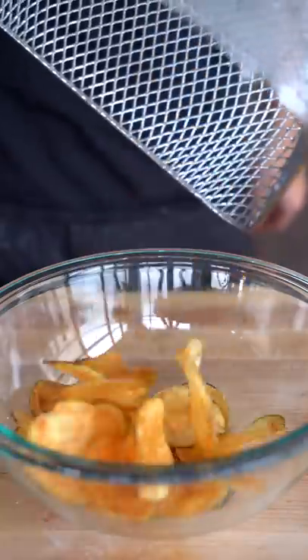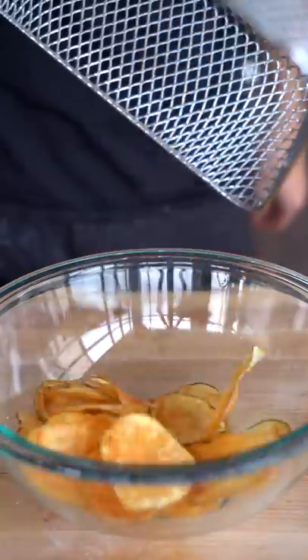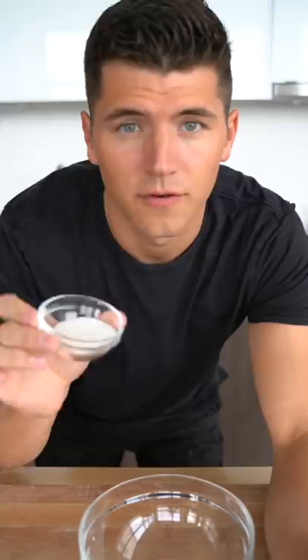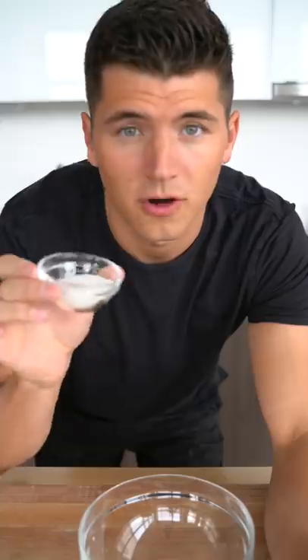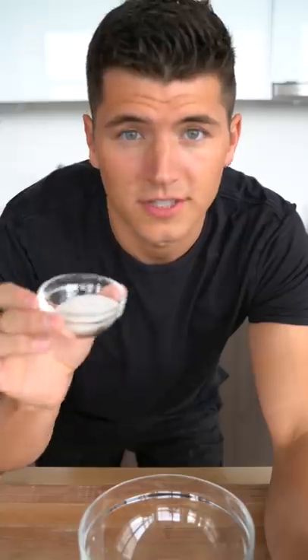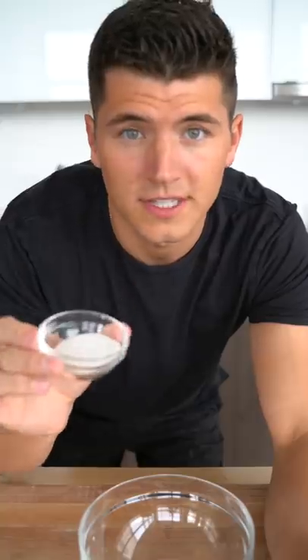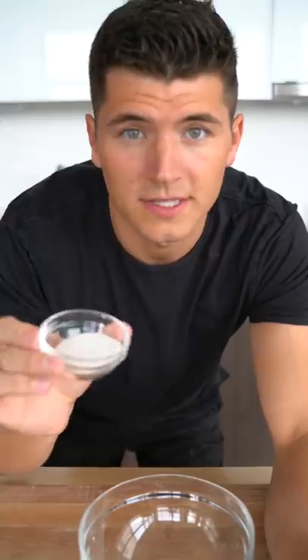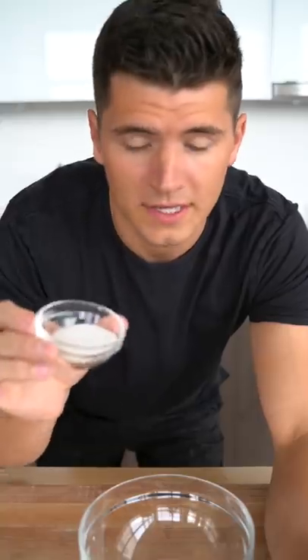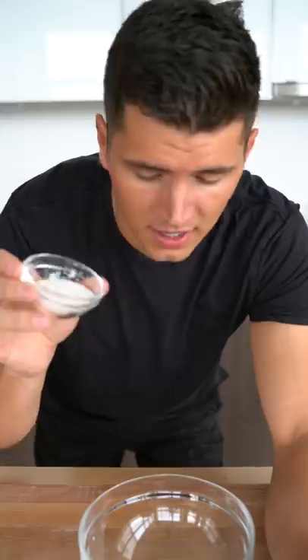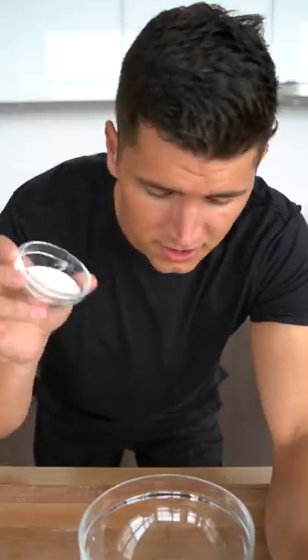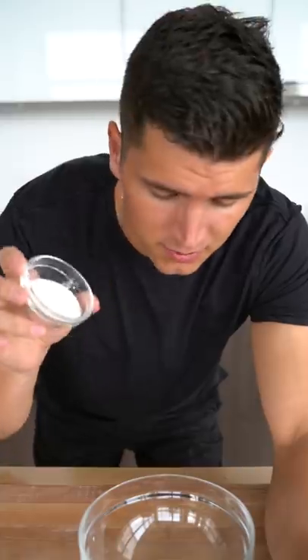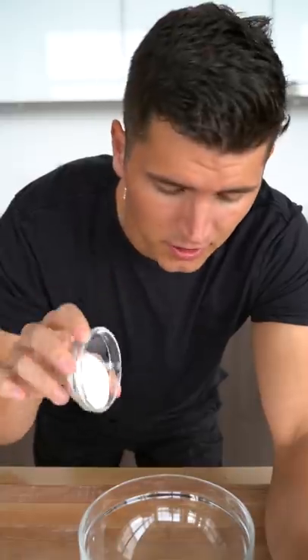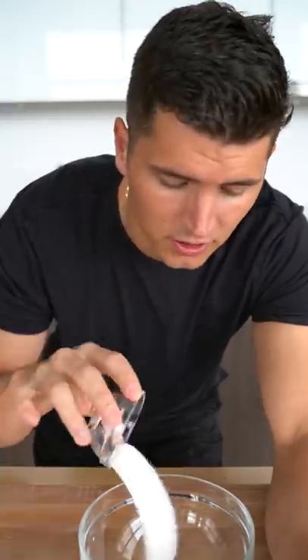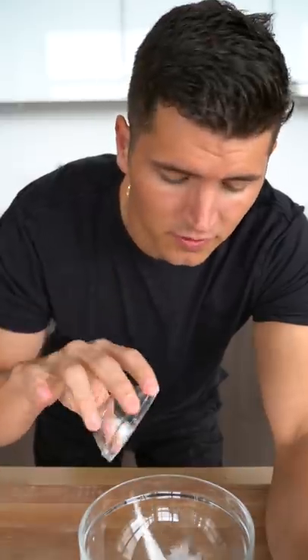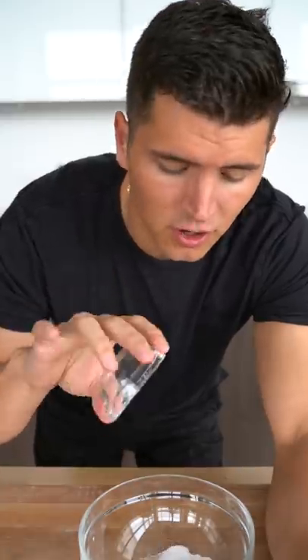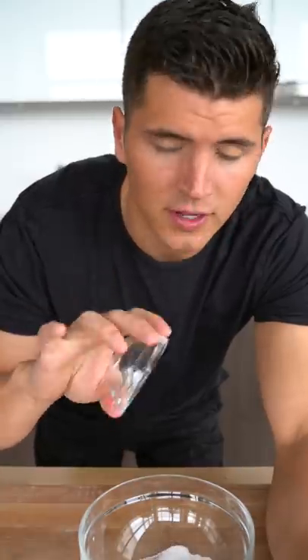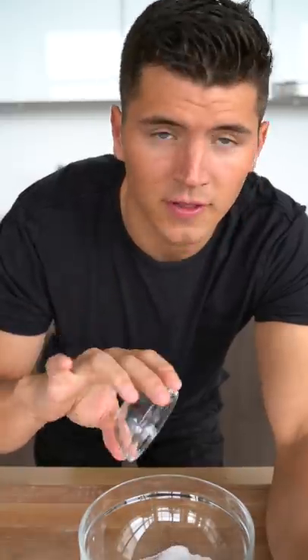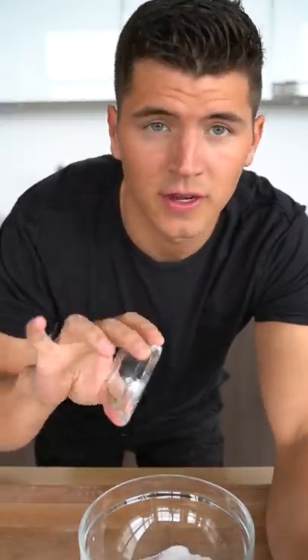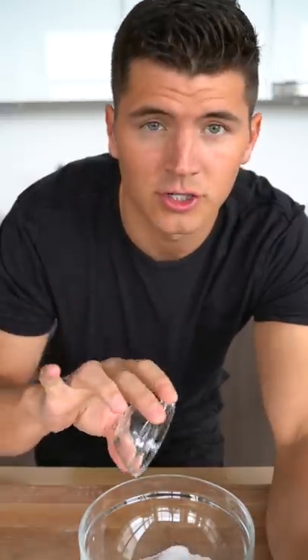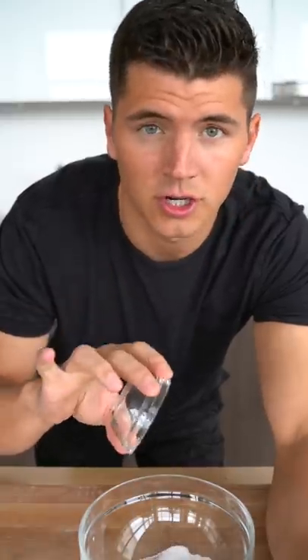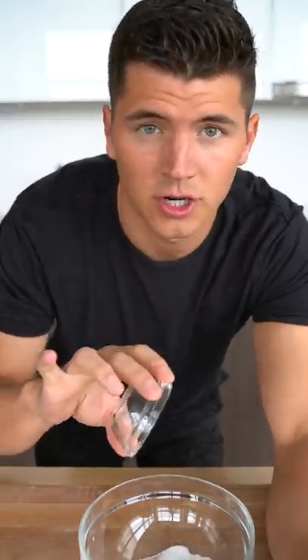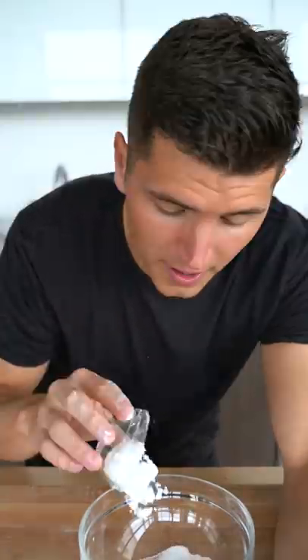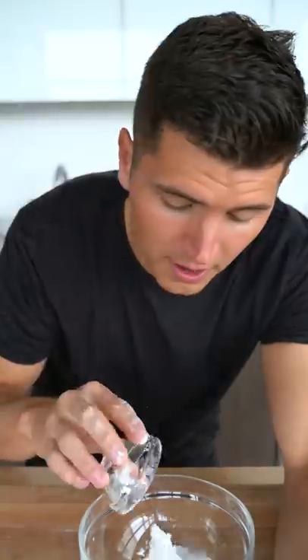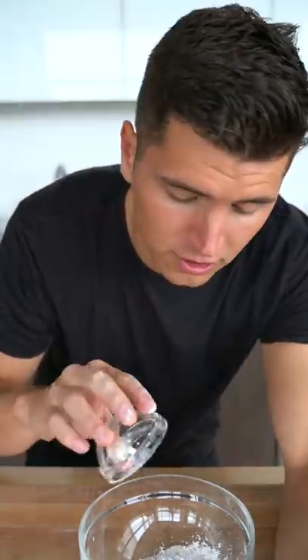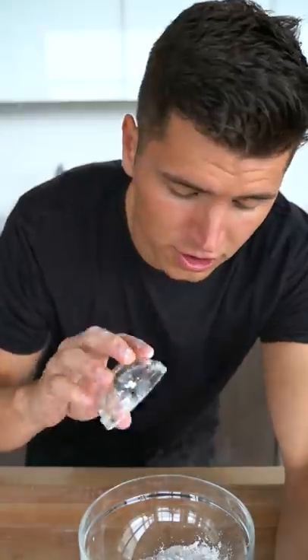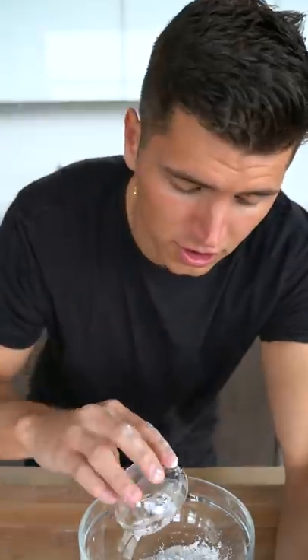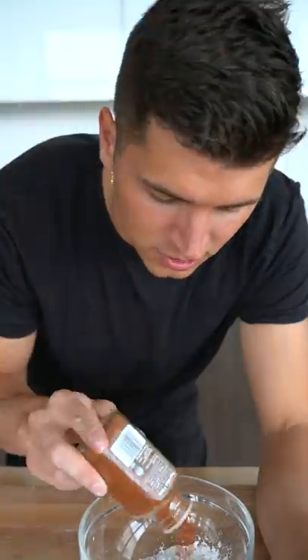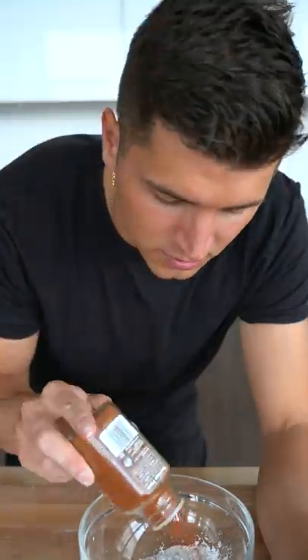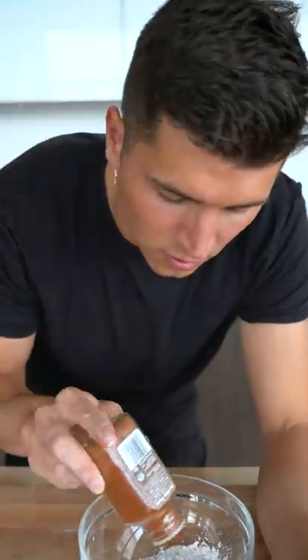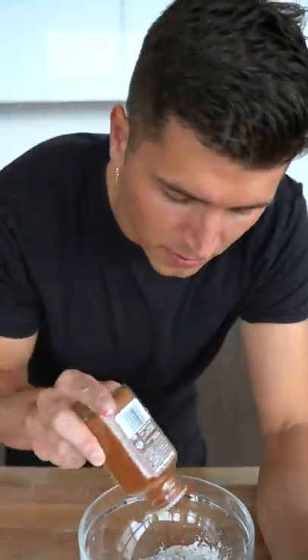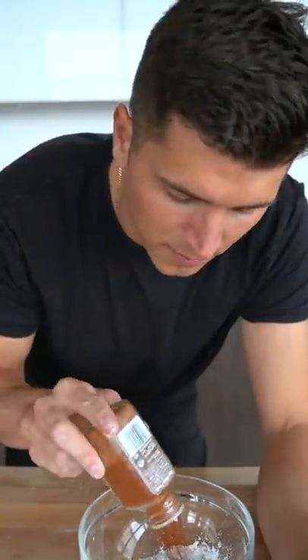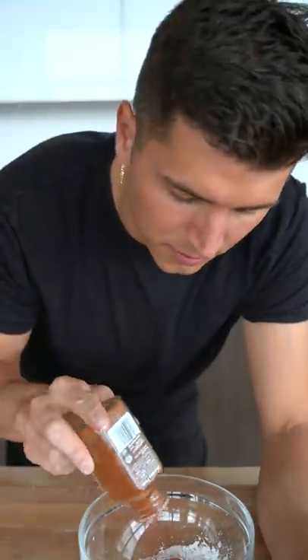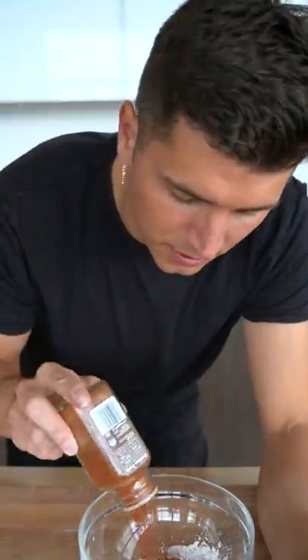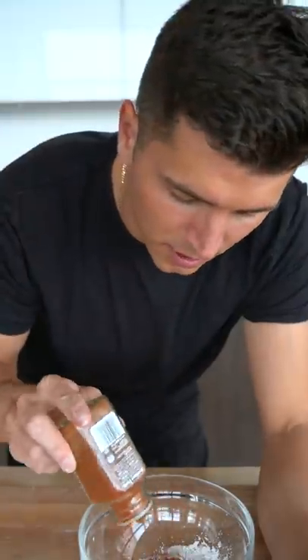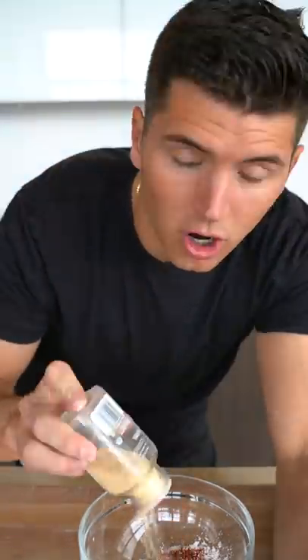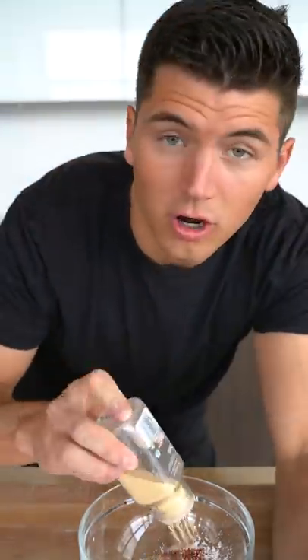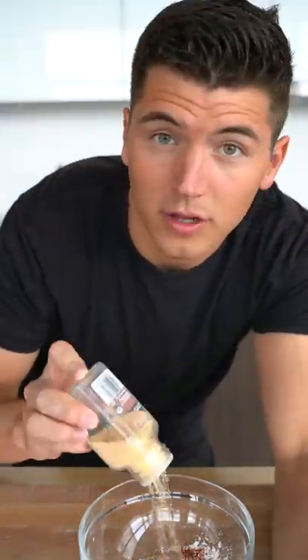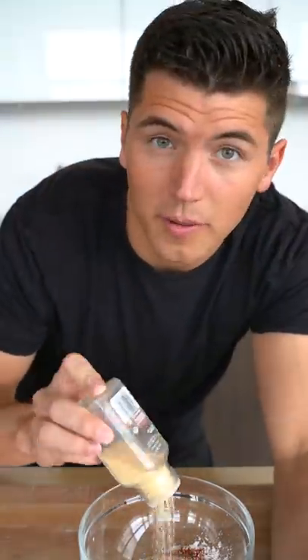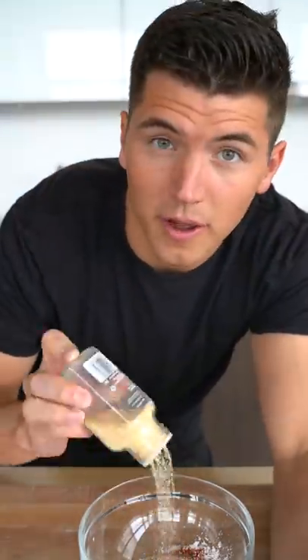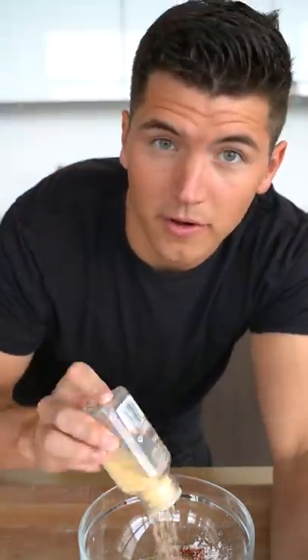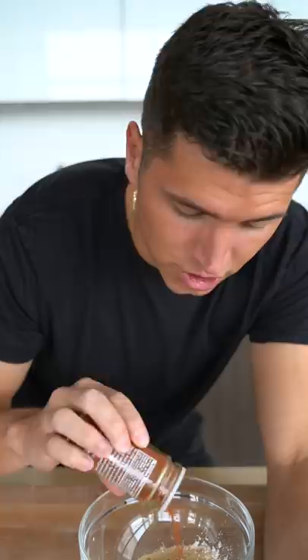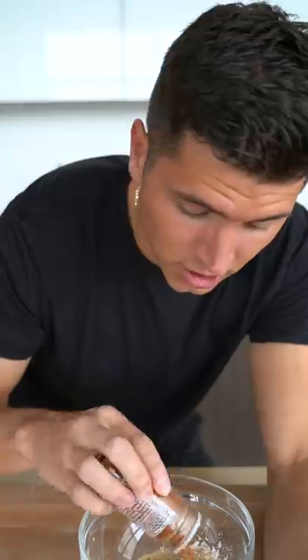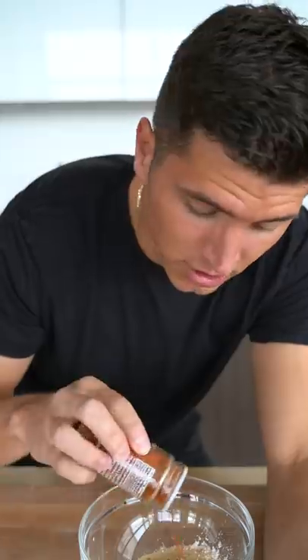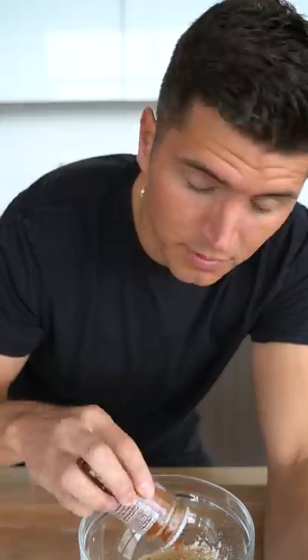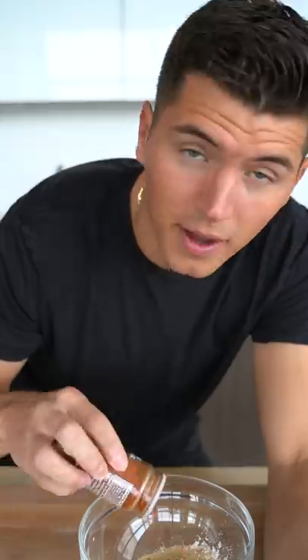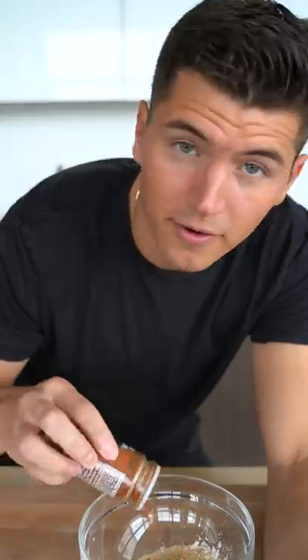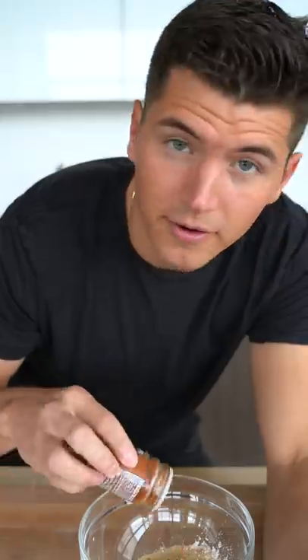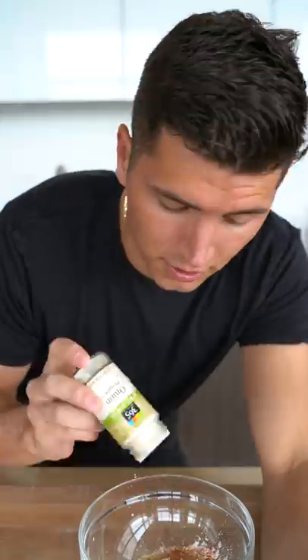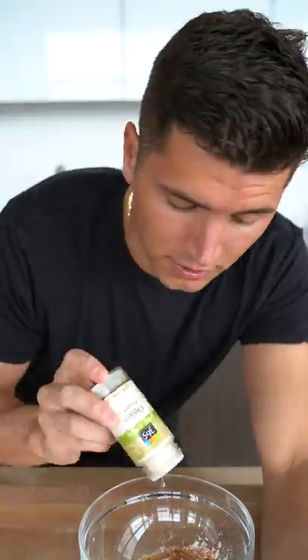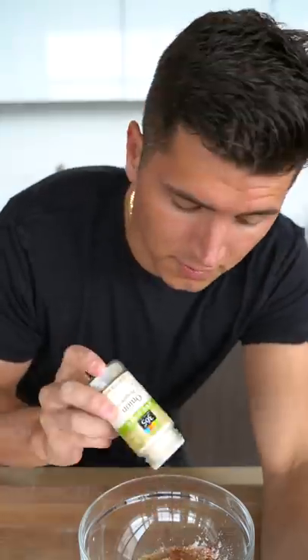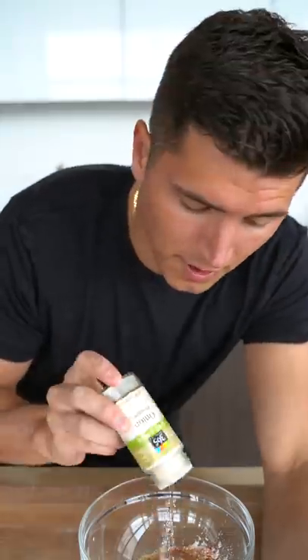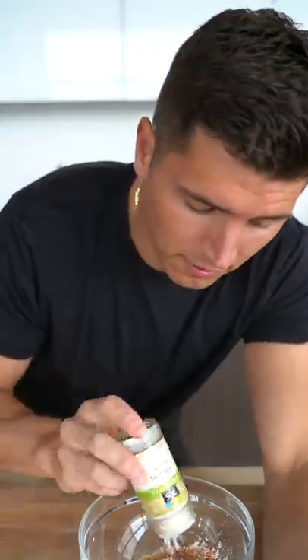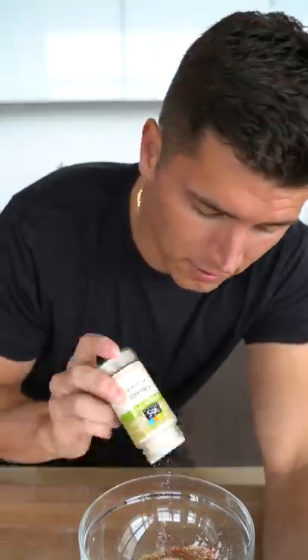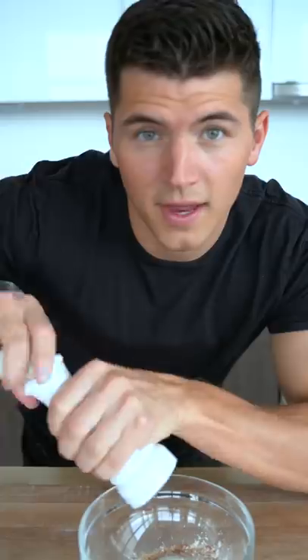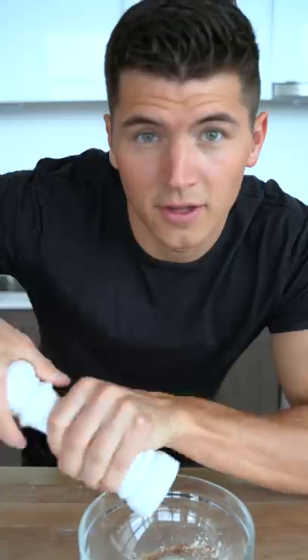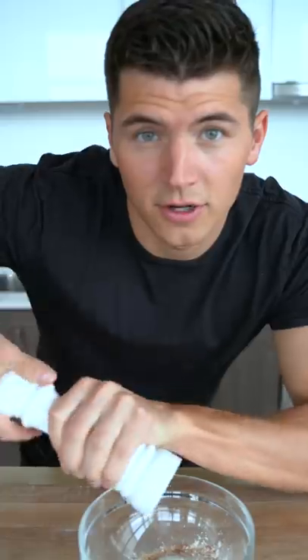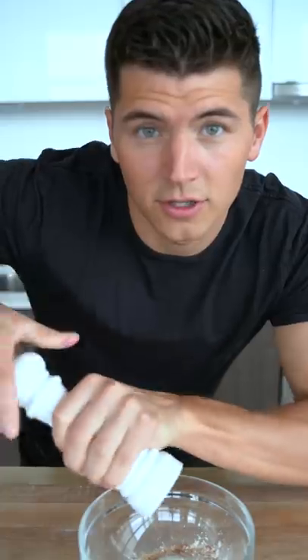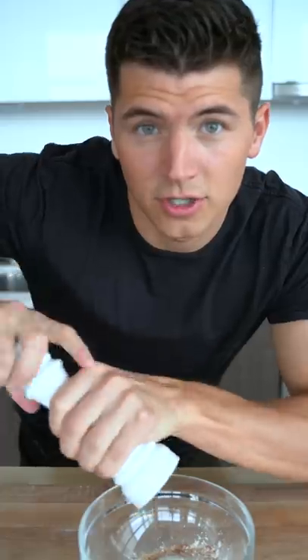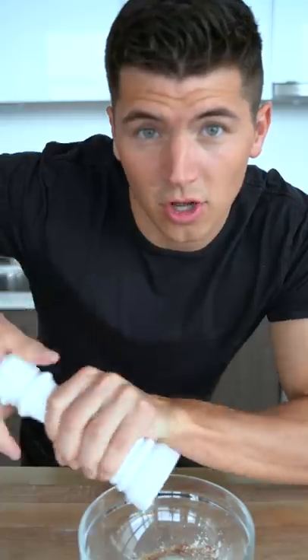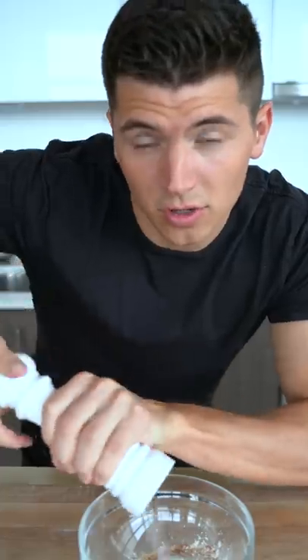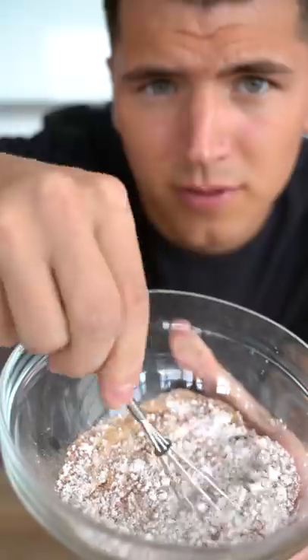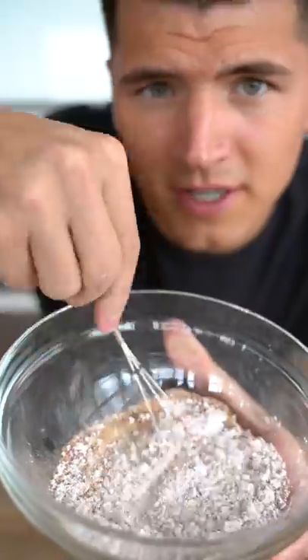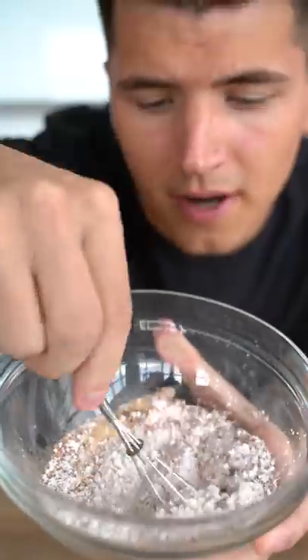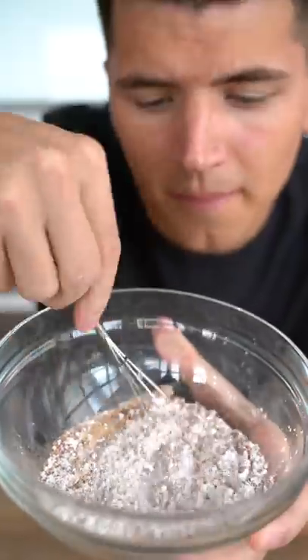For our seasoning: a sprinkle of granulated sugar, powdered sugar, smoked paprika, garlic powder, chili powder, onion powder, and a little salt. Whisk it up.